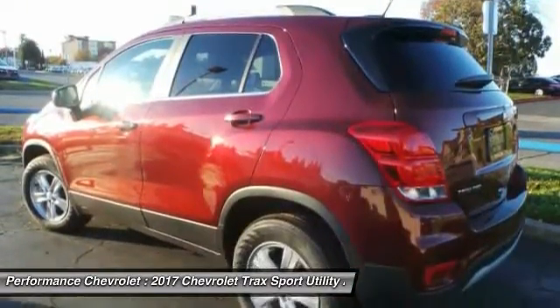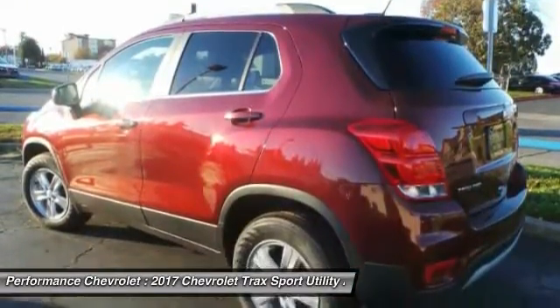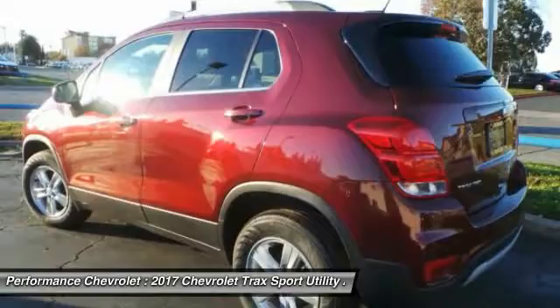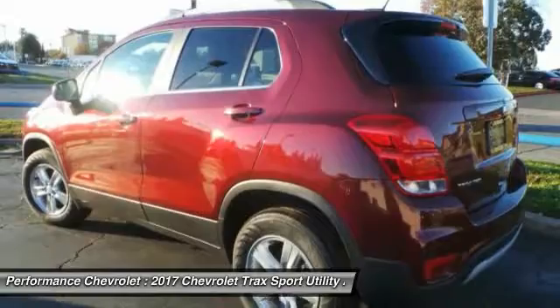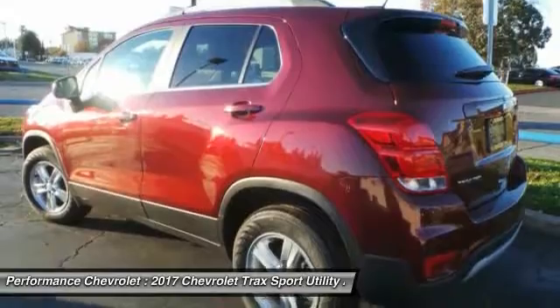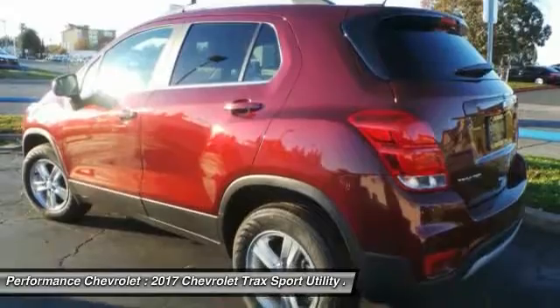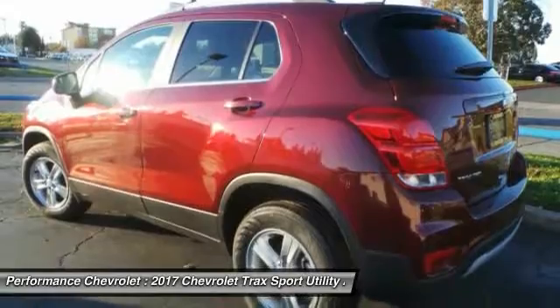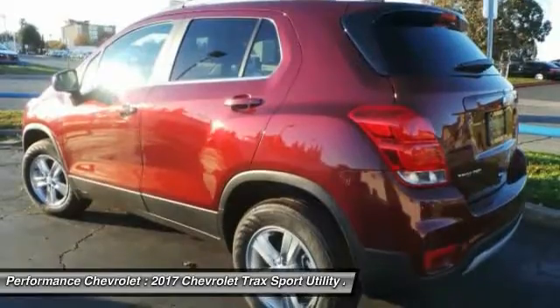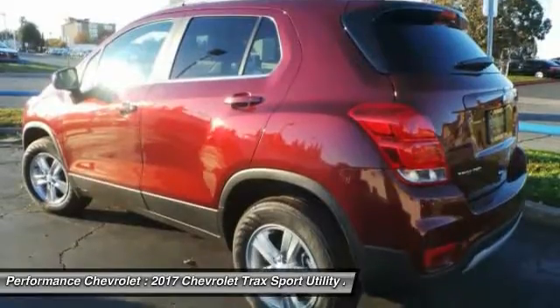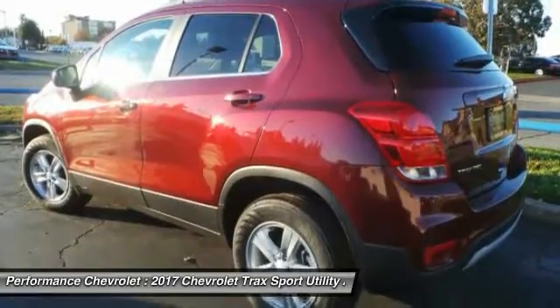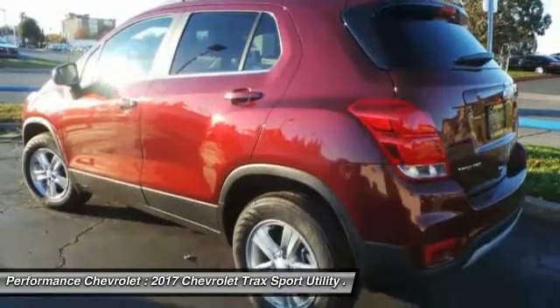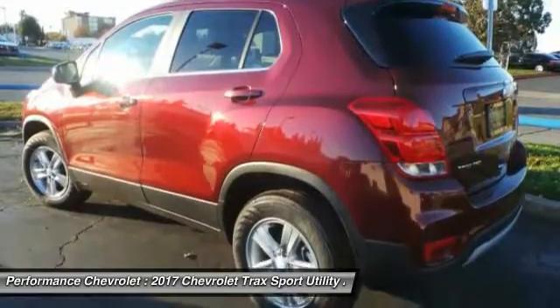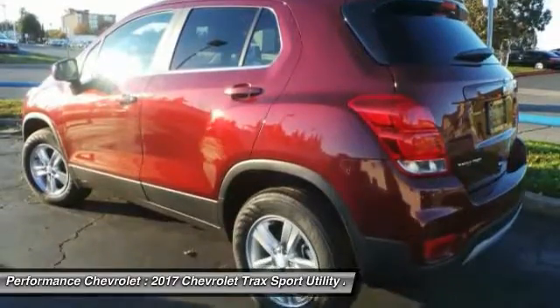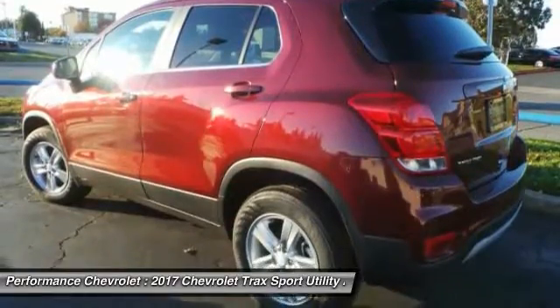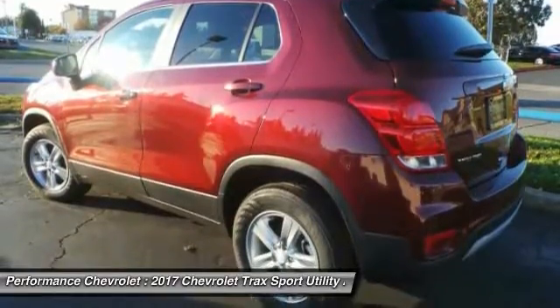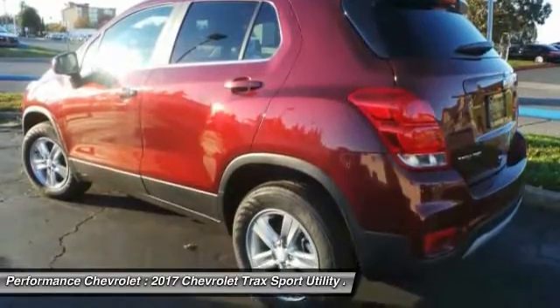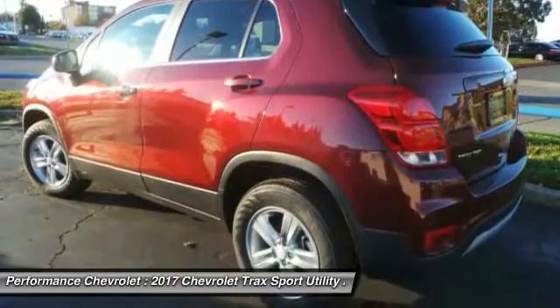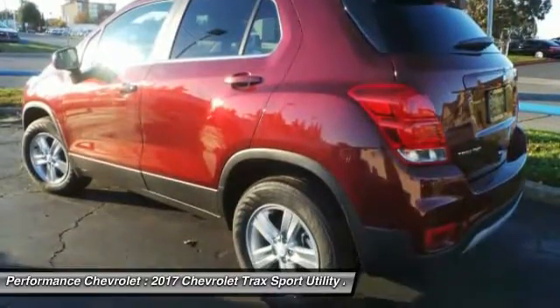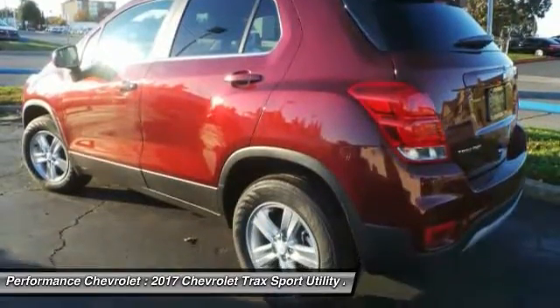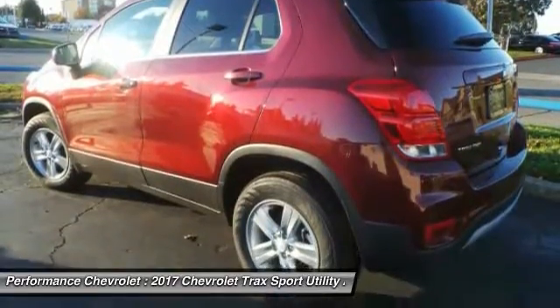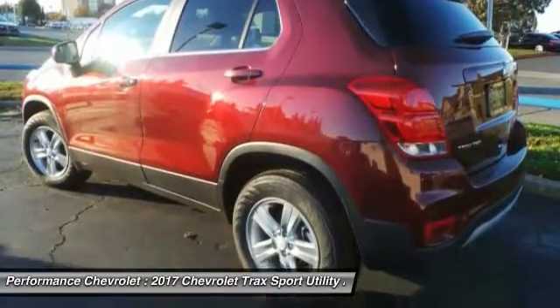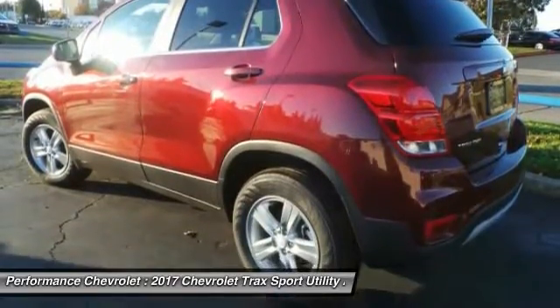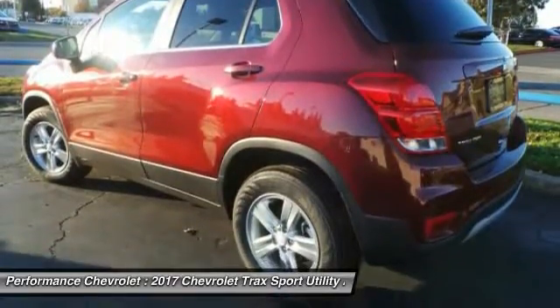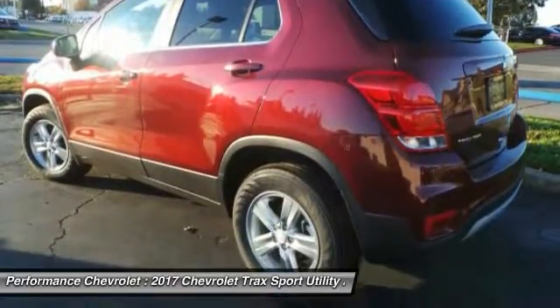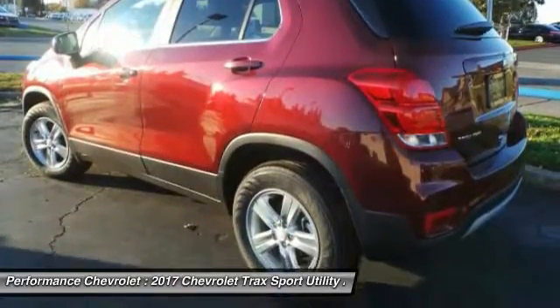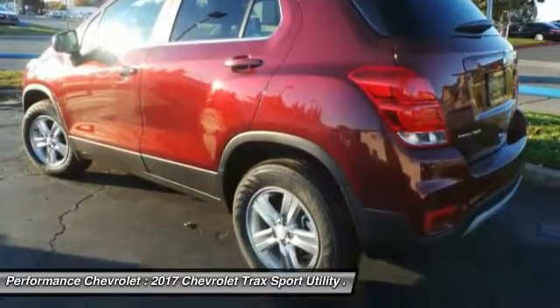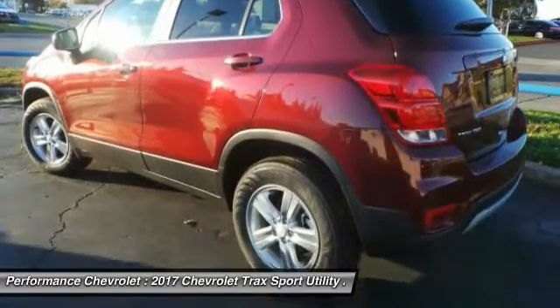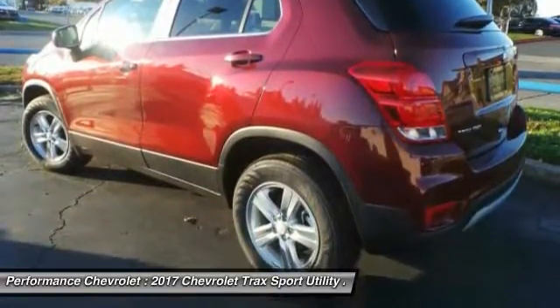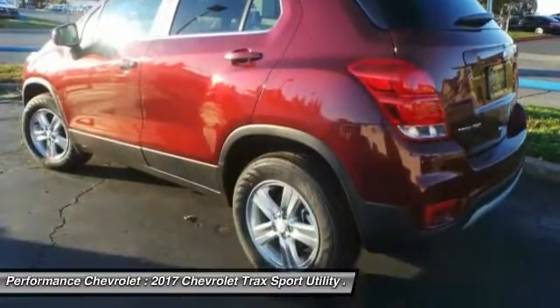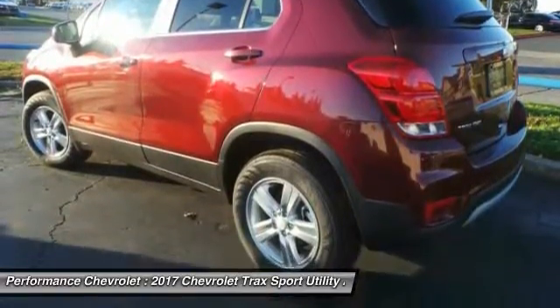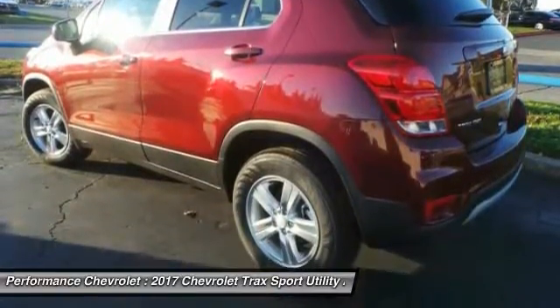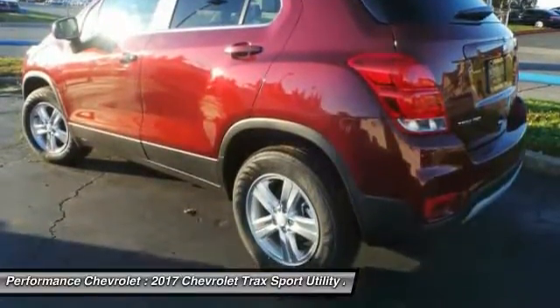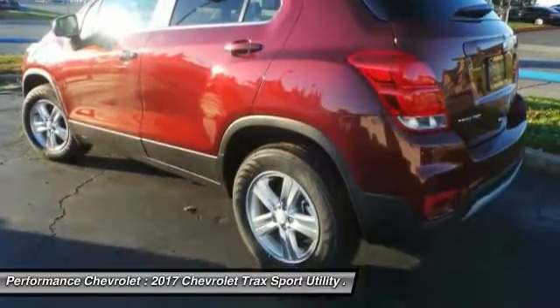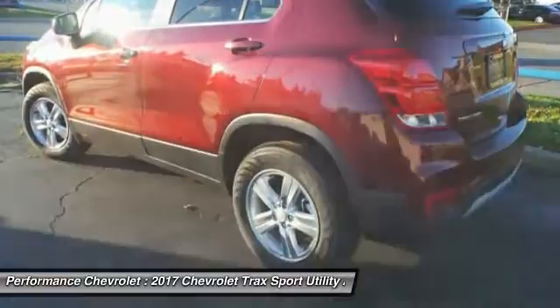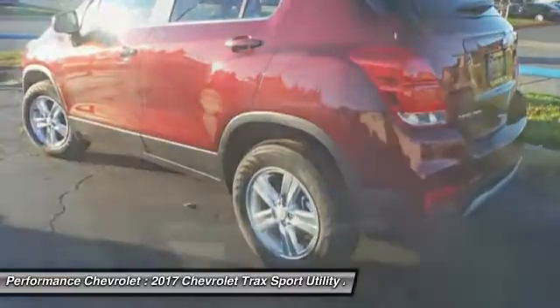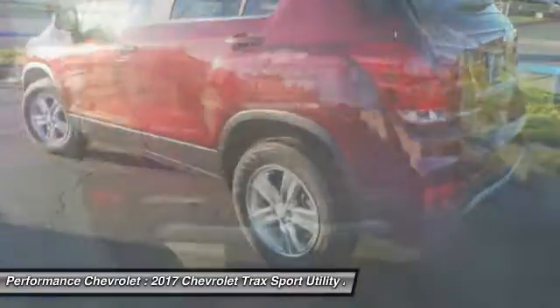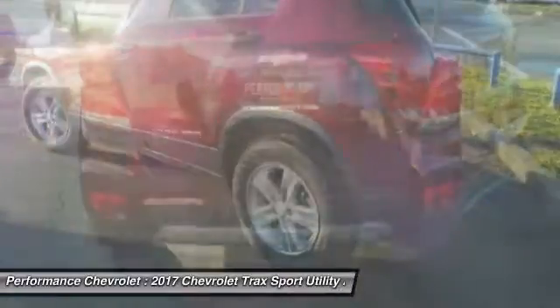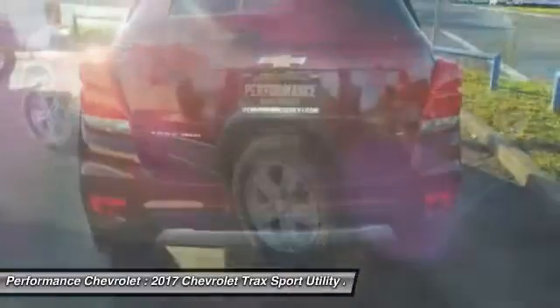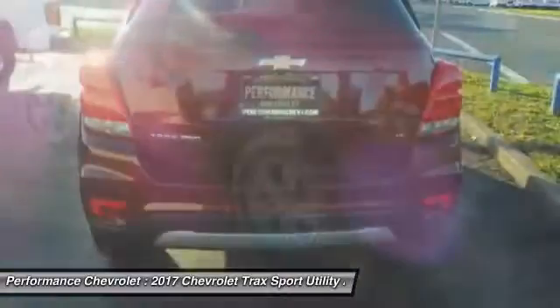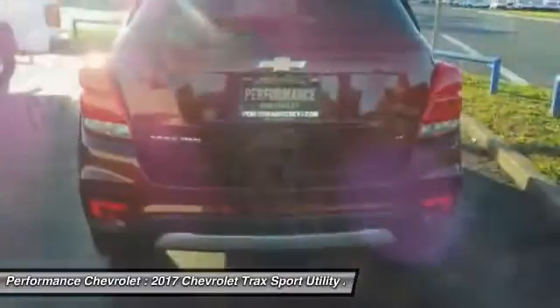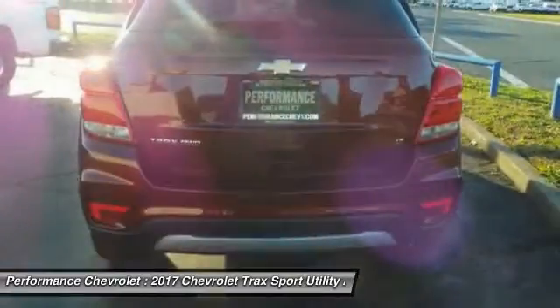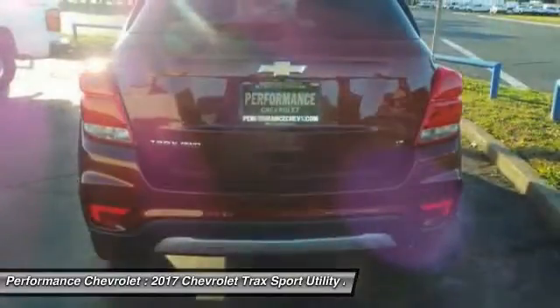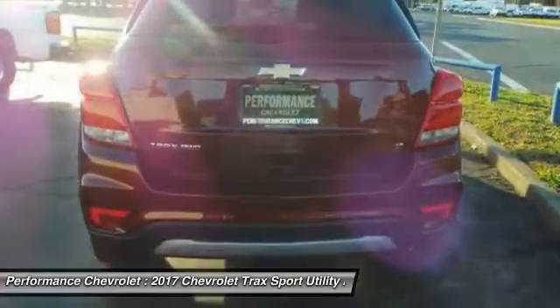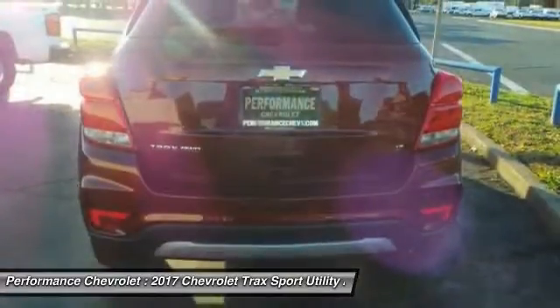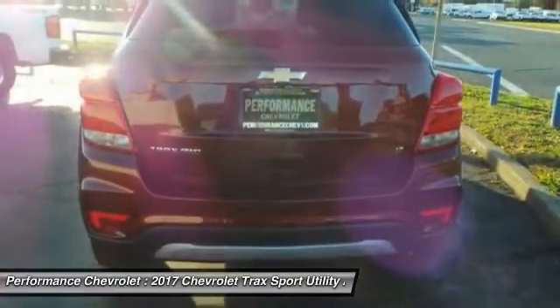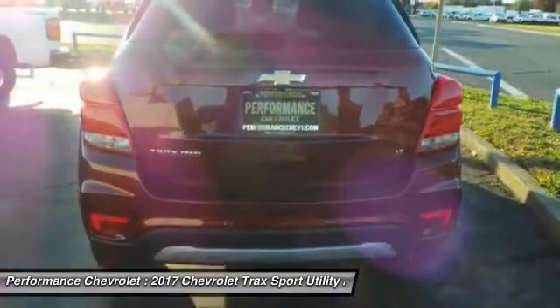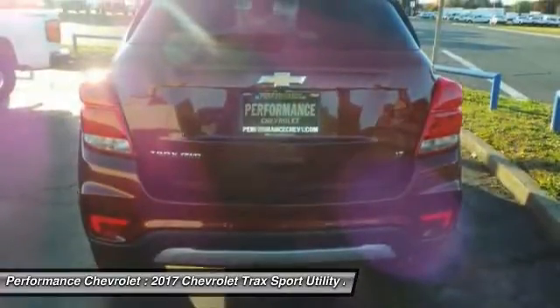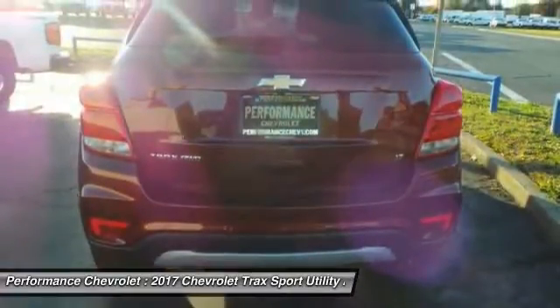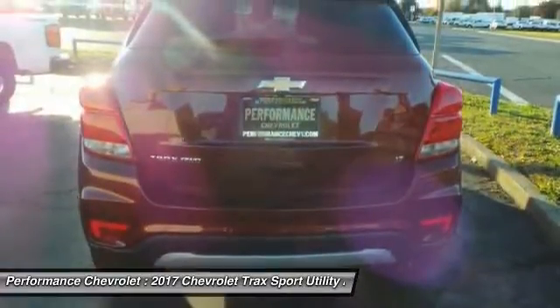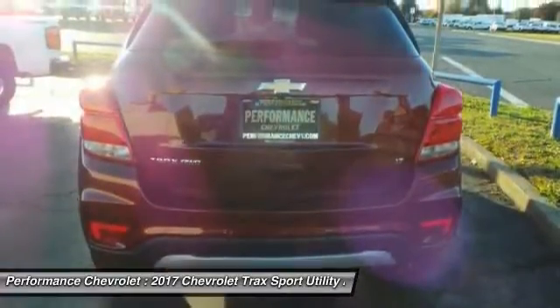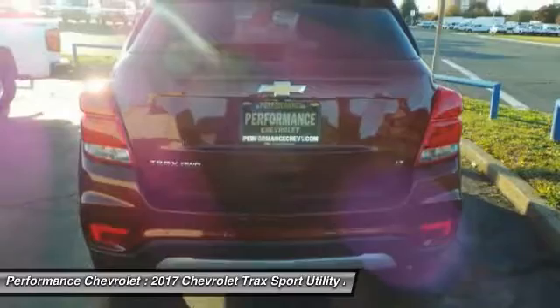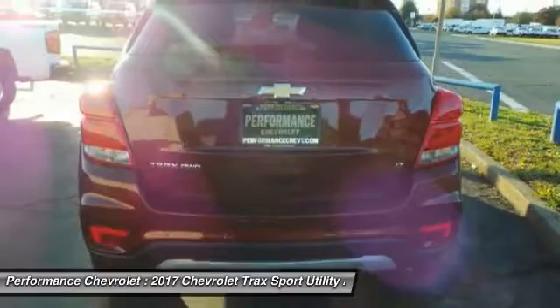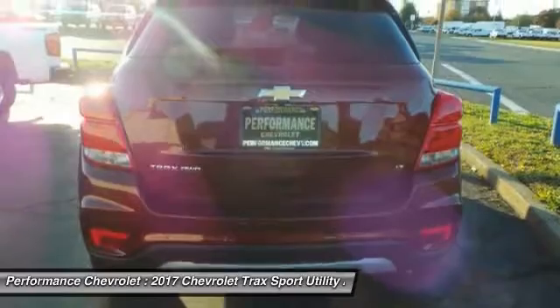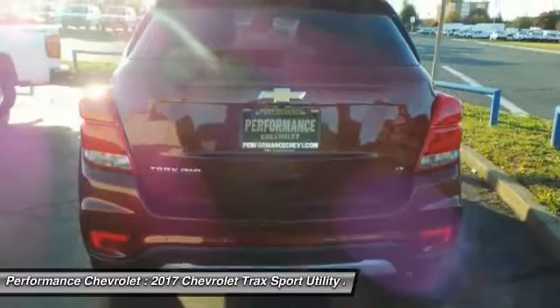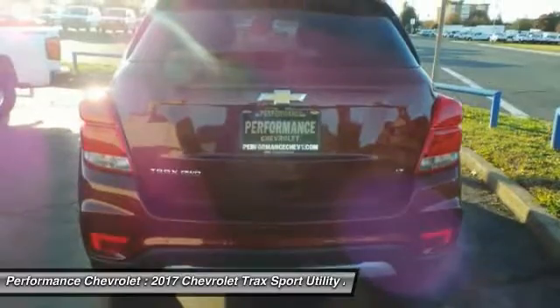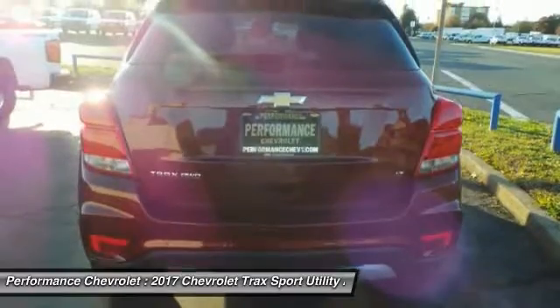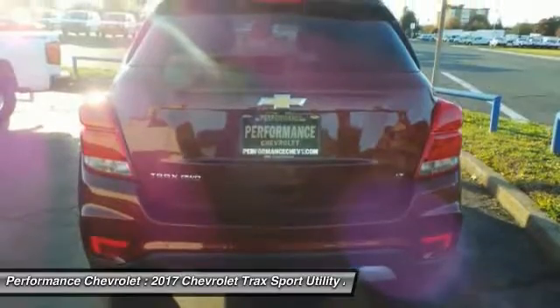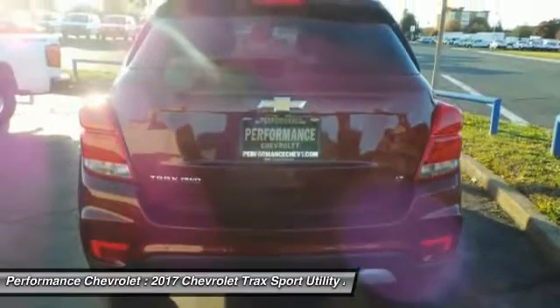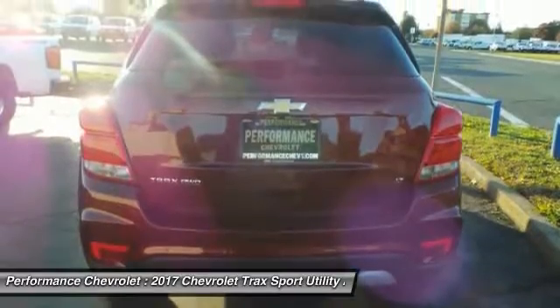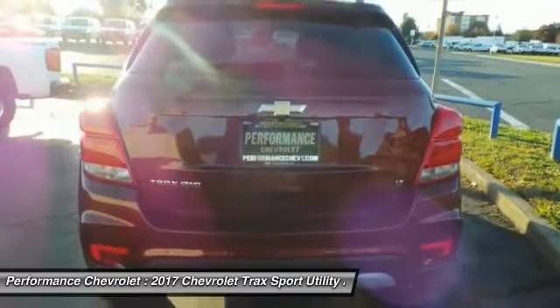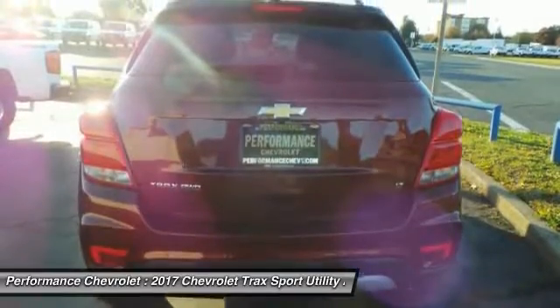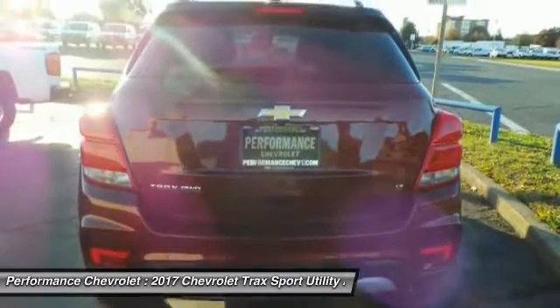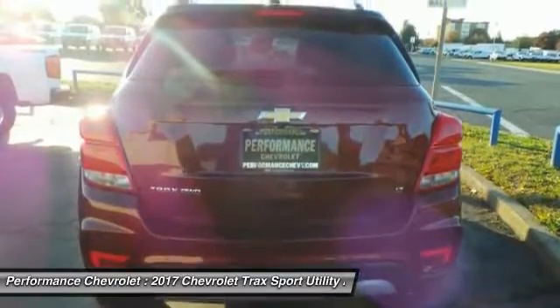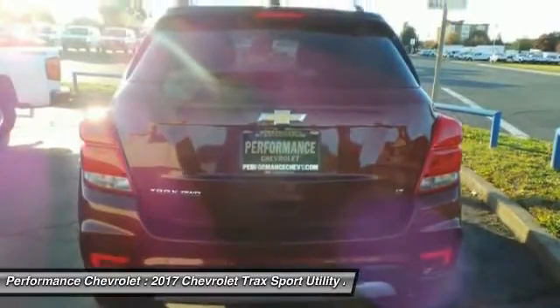Backup camera, anti-lock braking system, Bluetooth, power steering. Come take a test drive today.